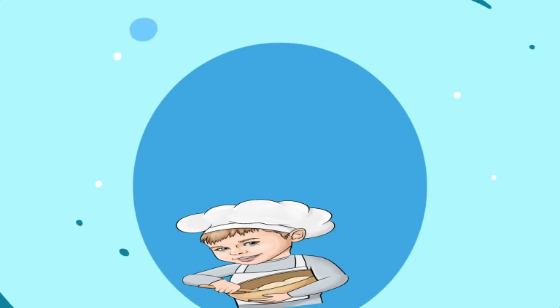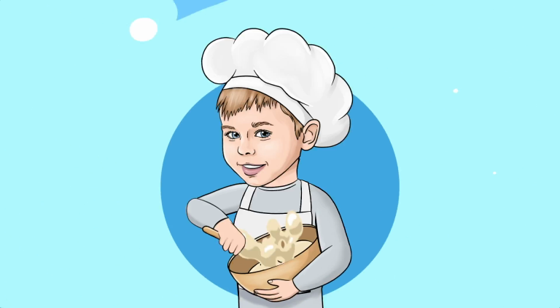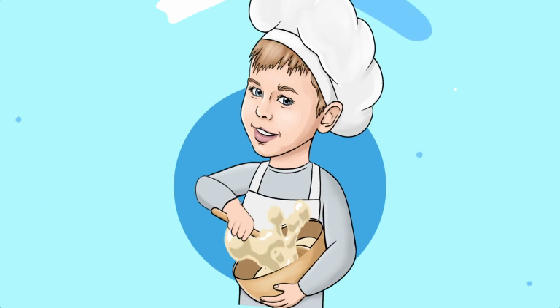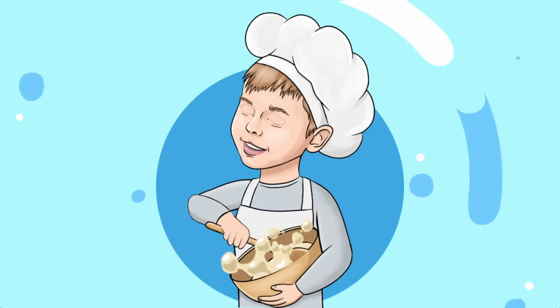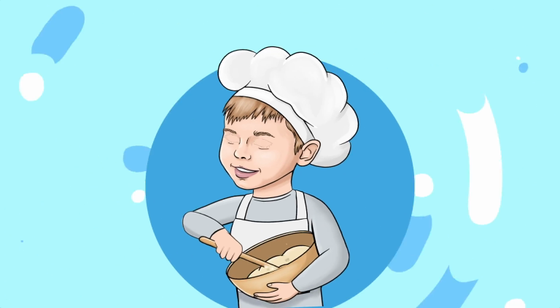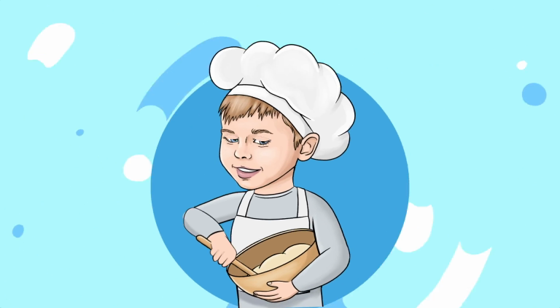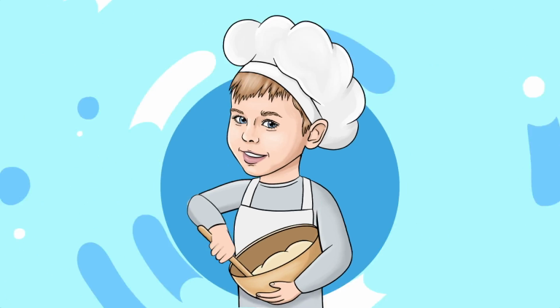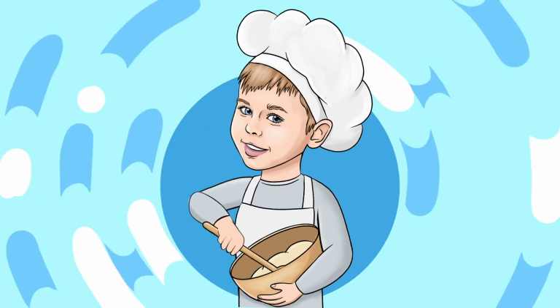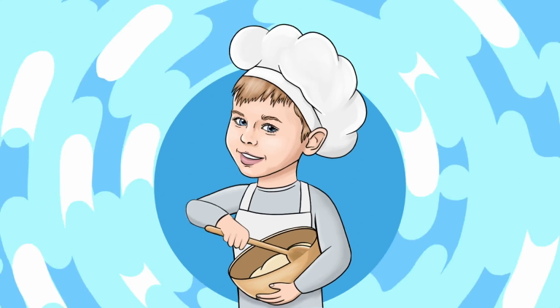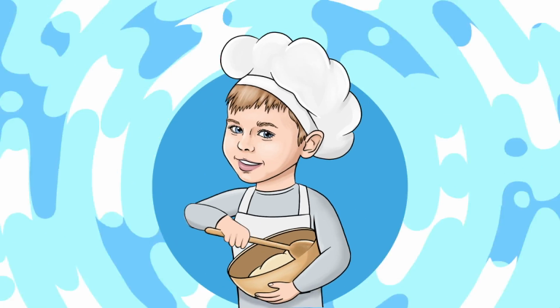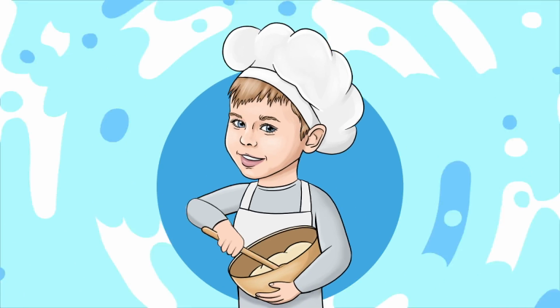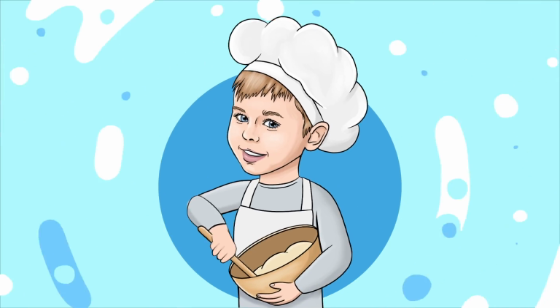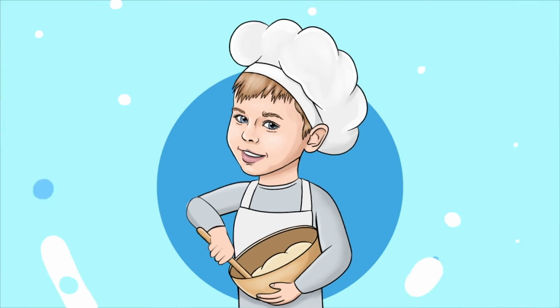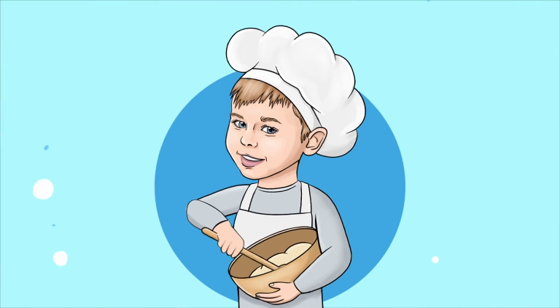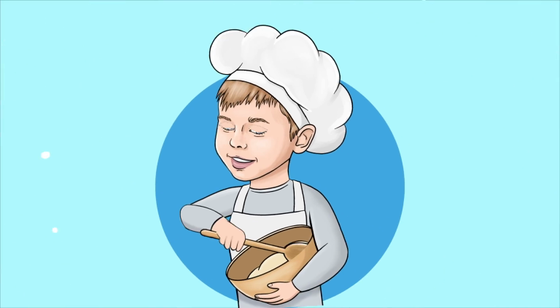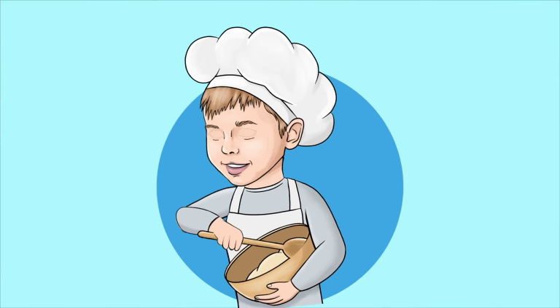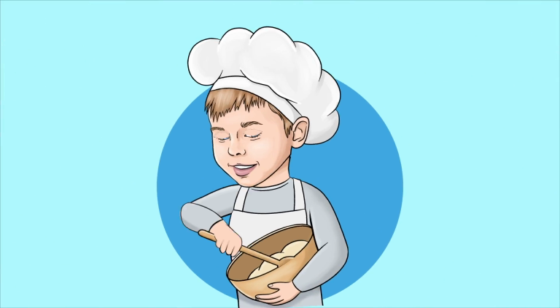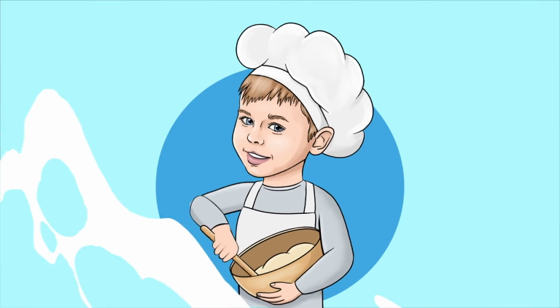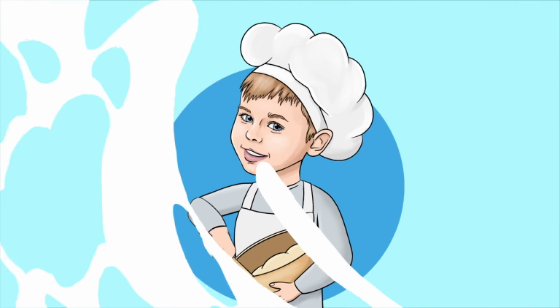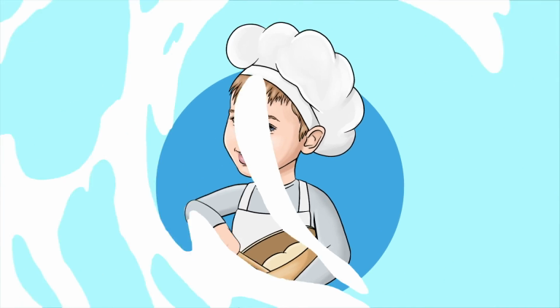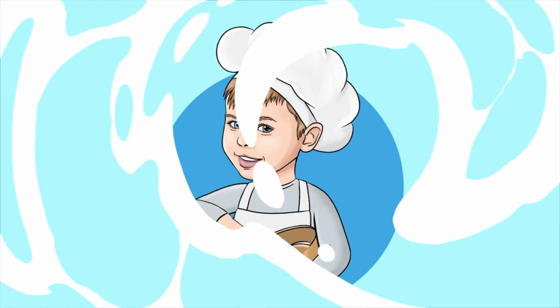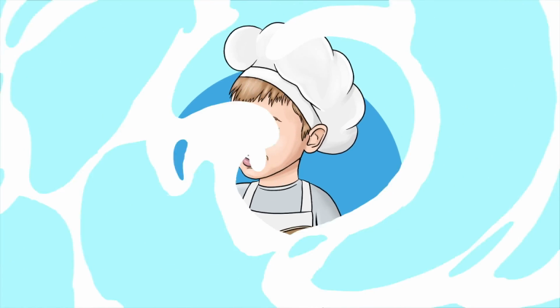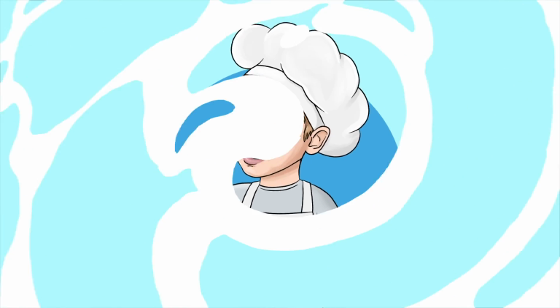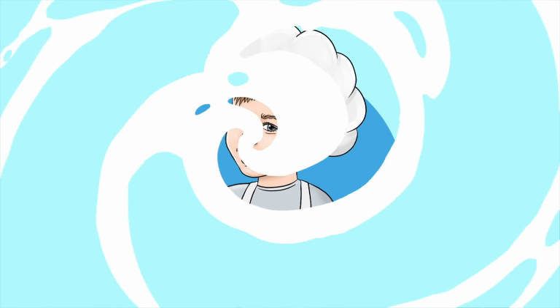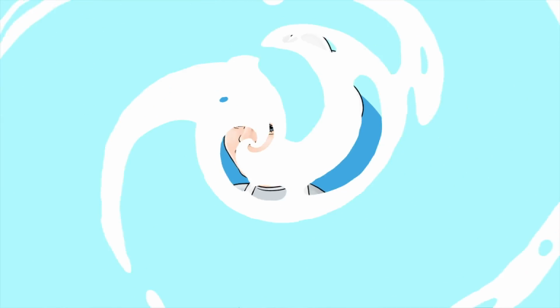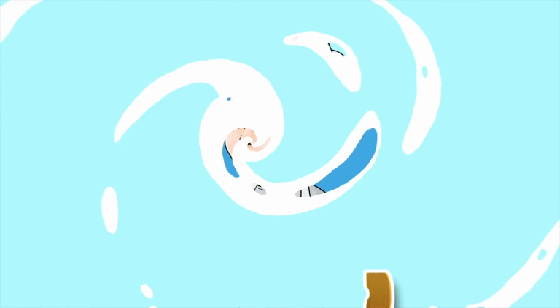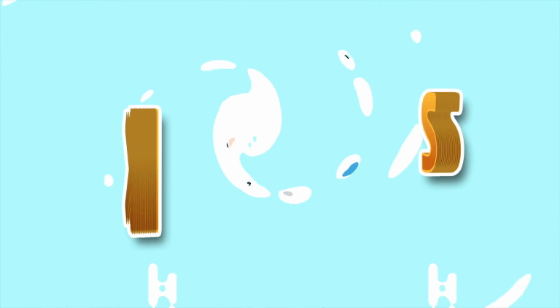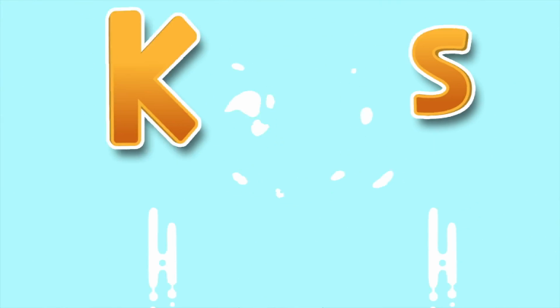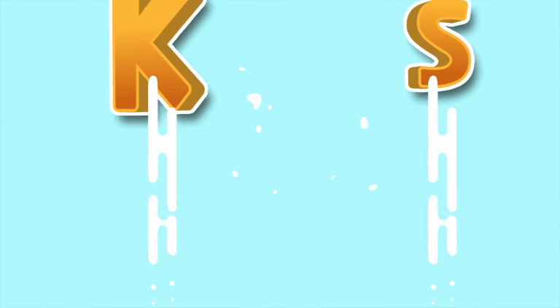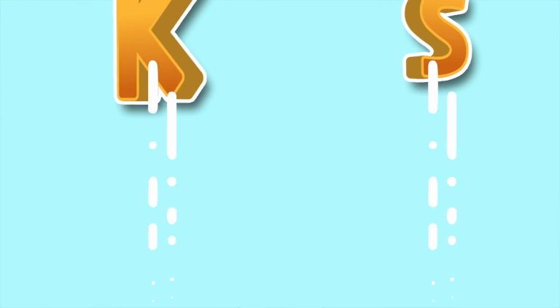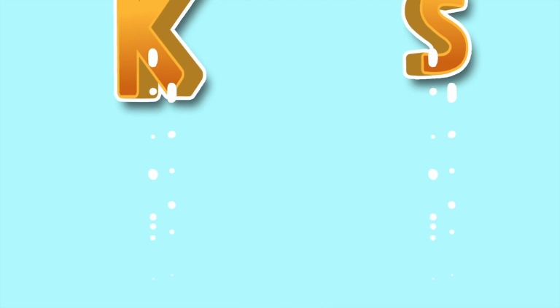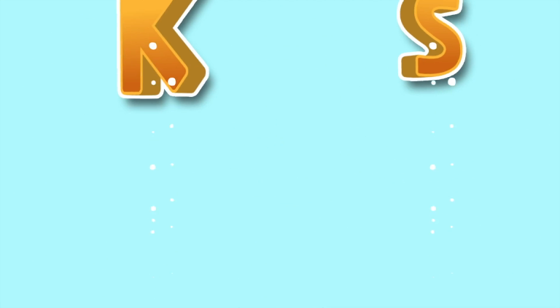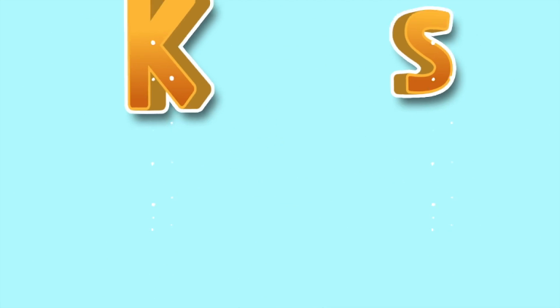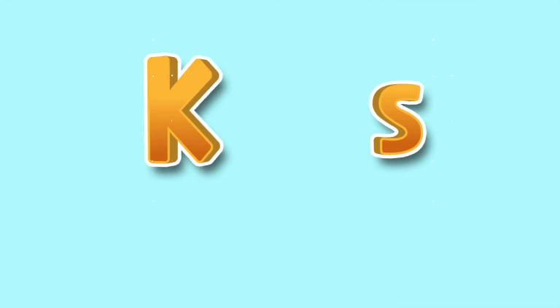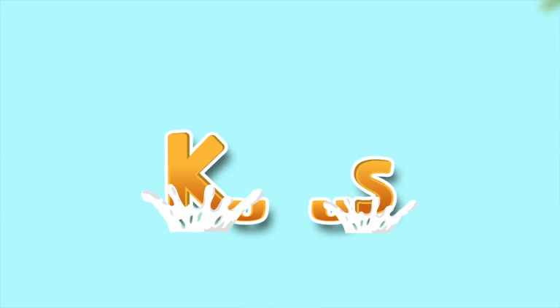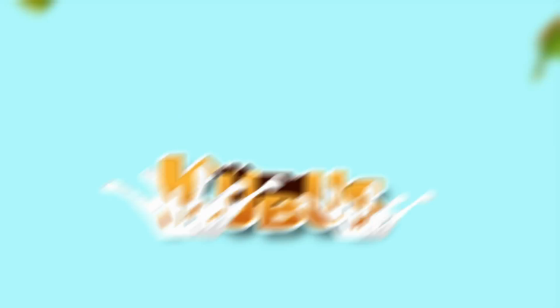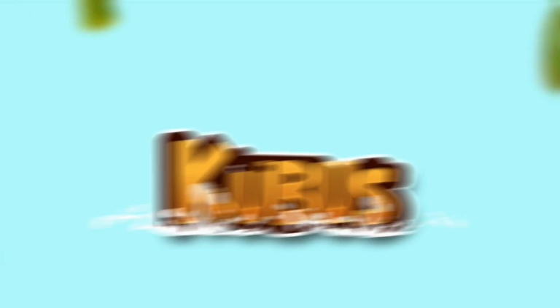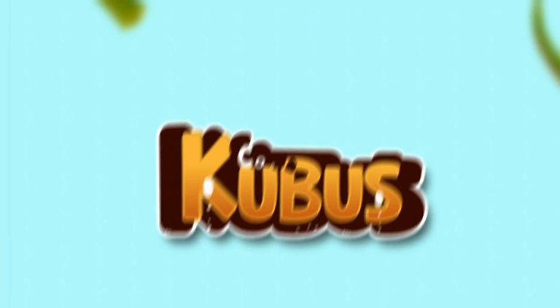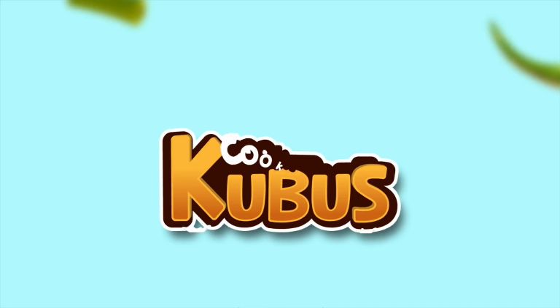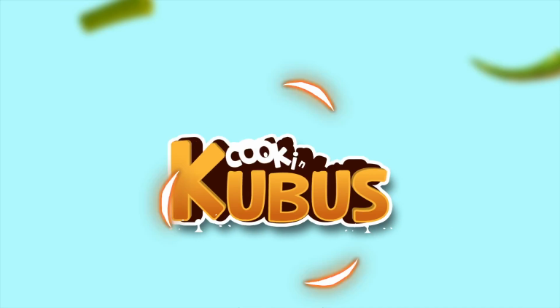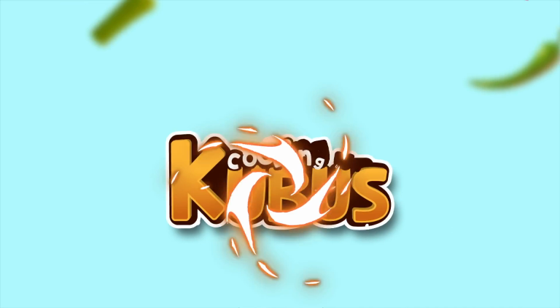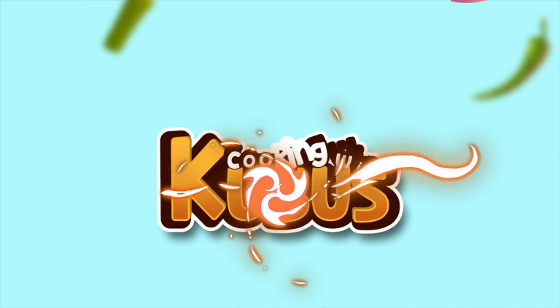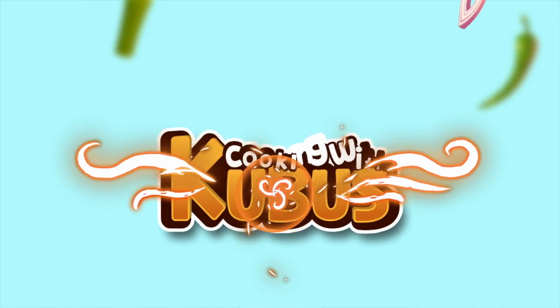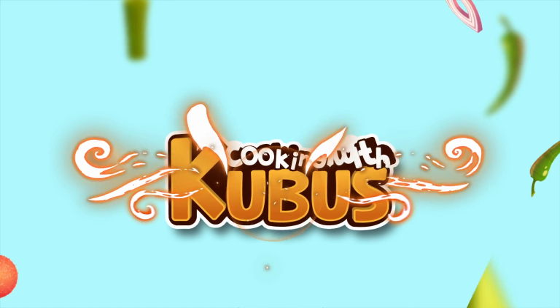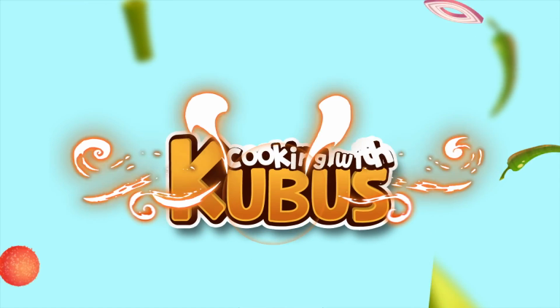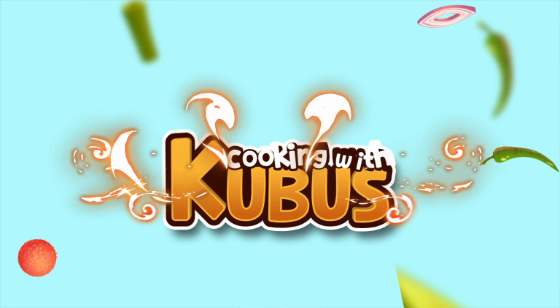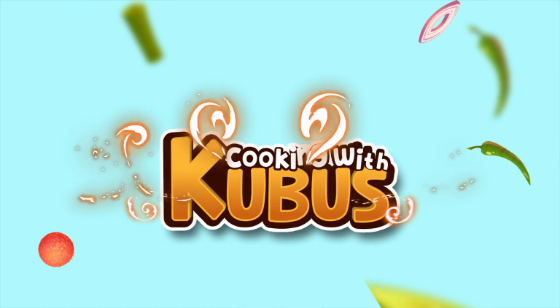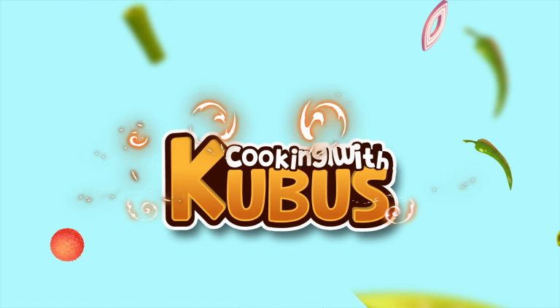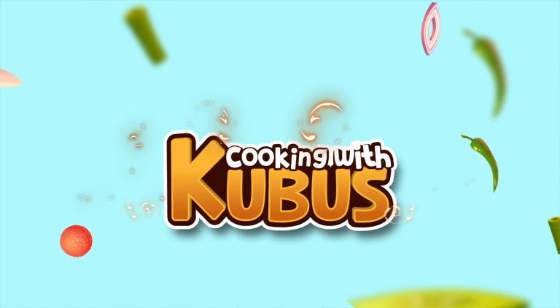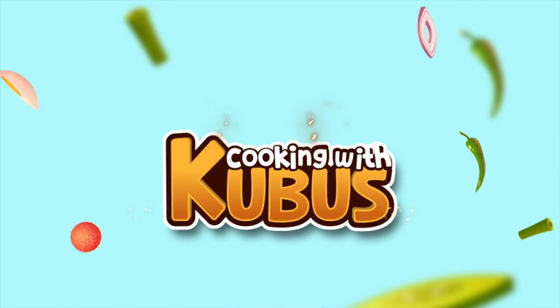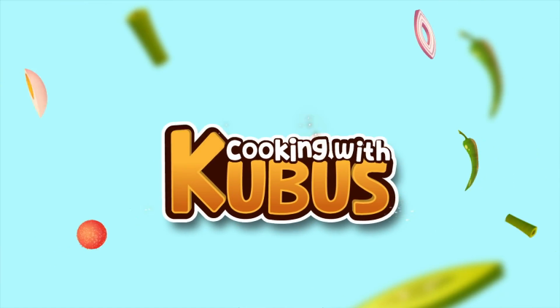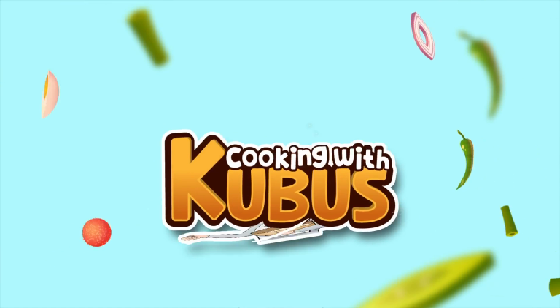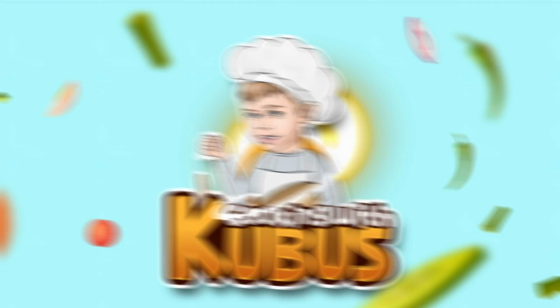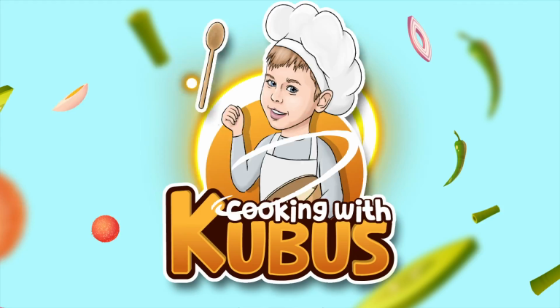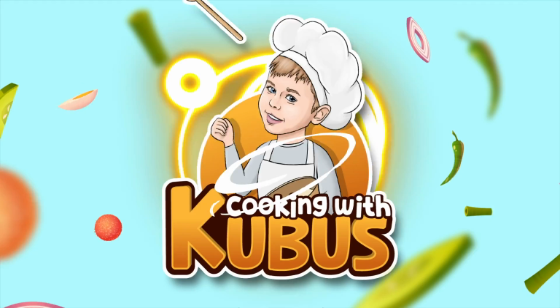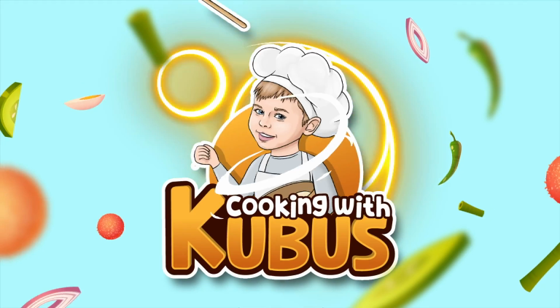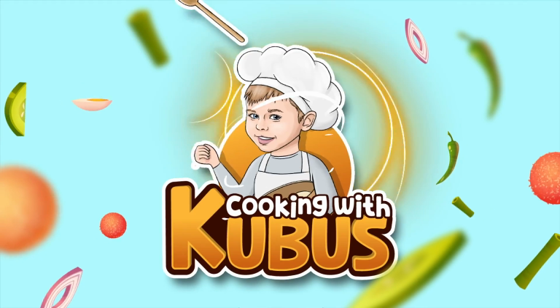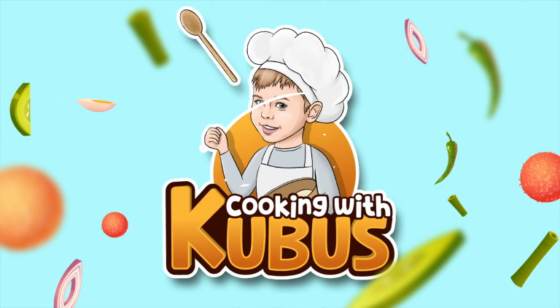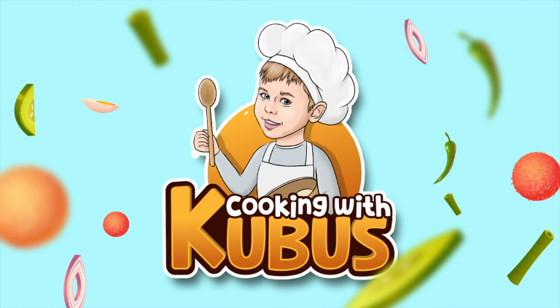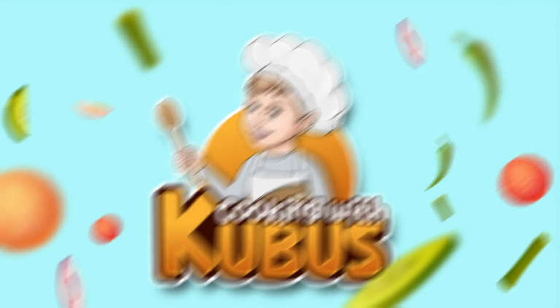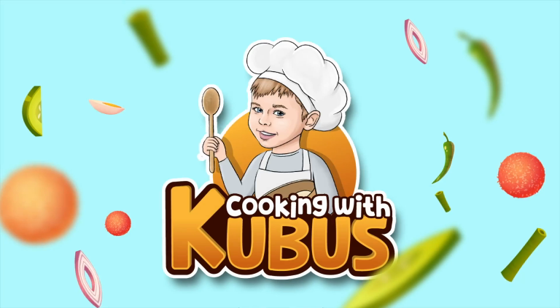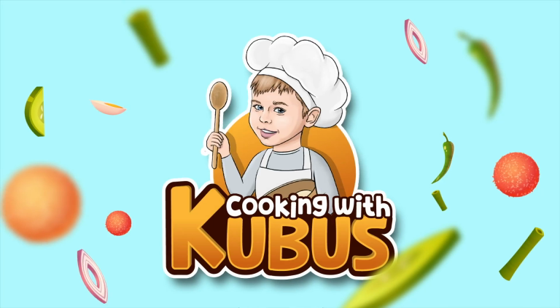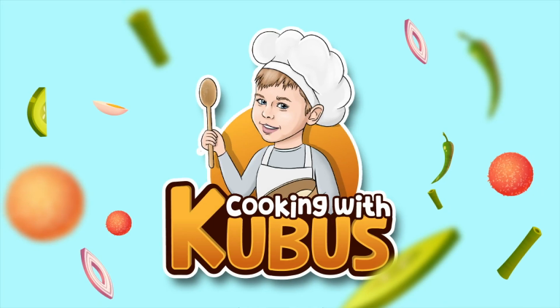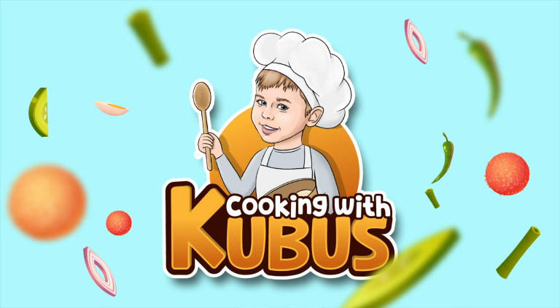Get out your pots and pans, don't forget to wash your hands, we are cooking with Kuboosh!